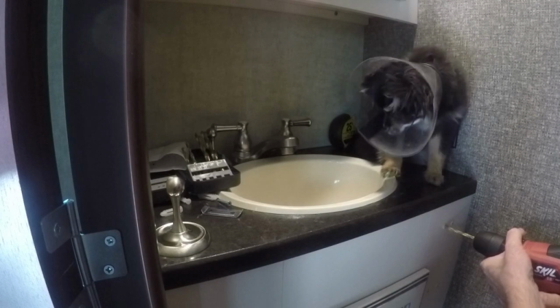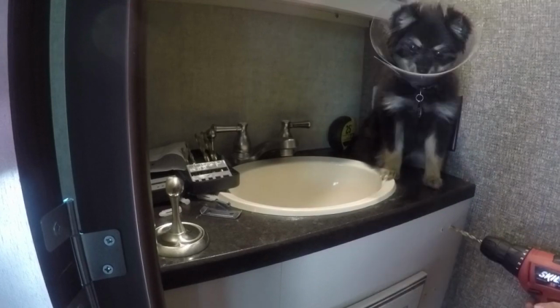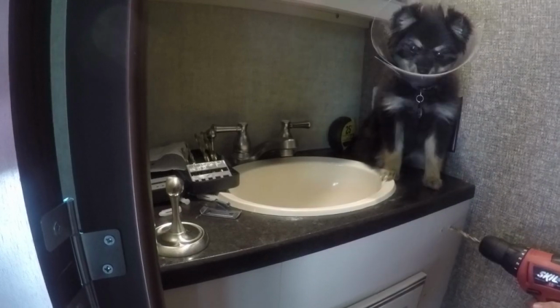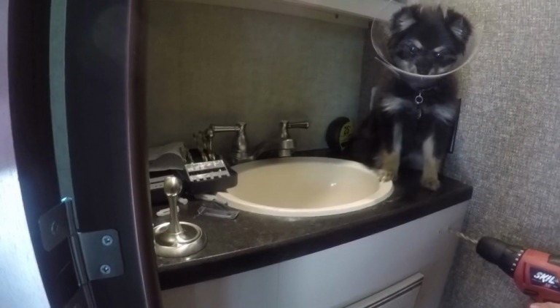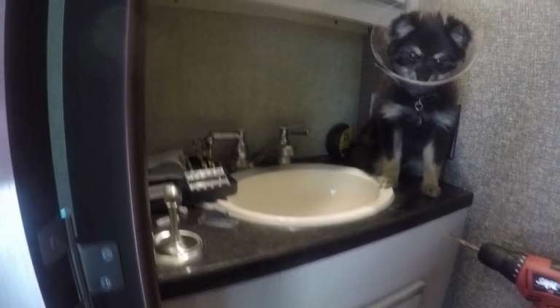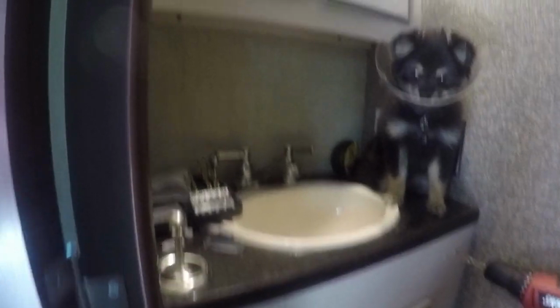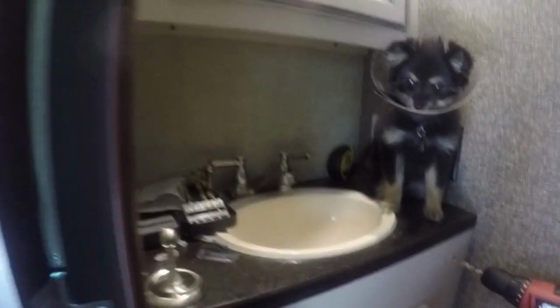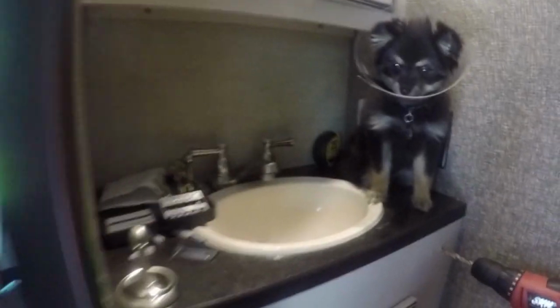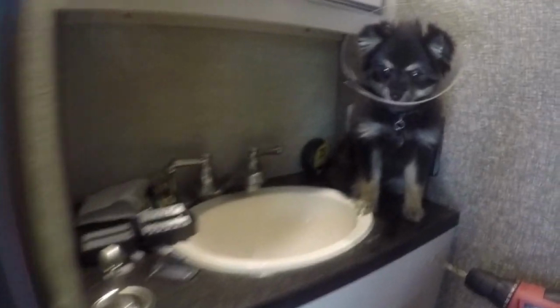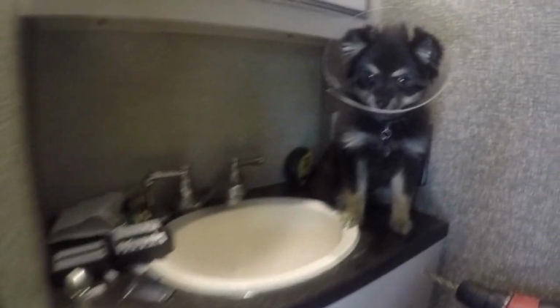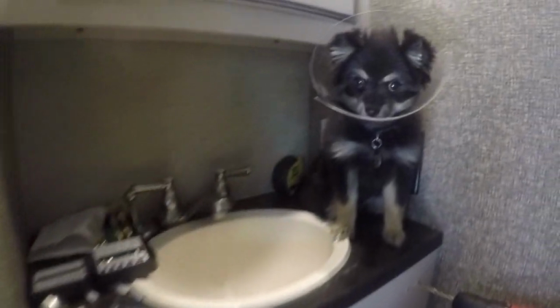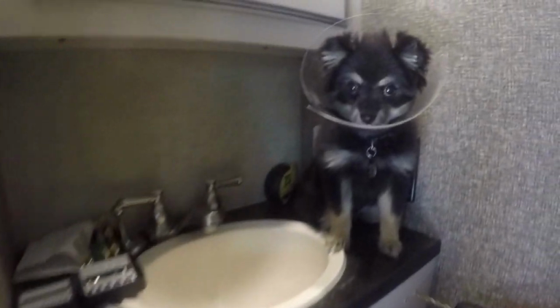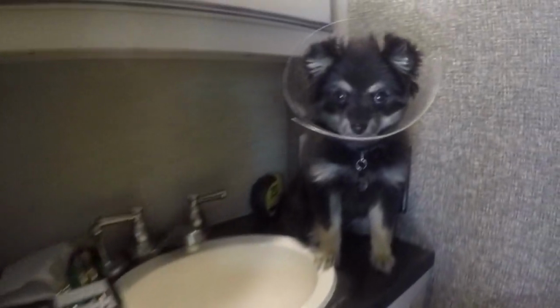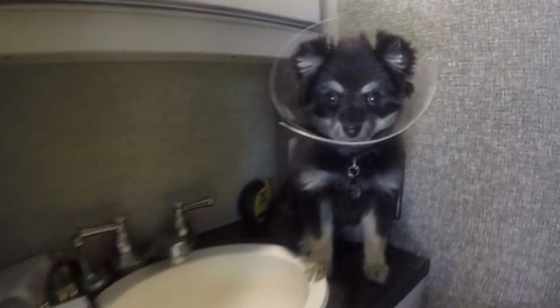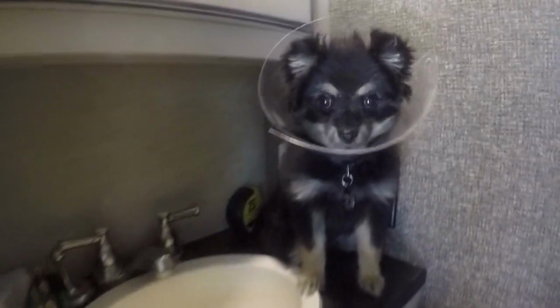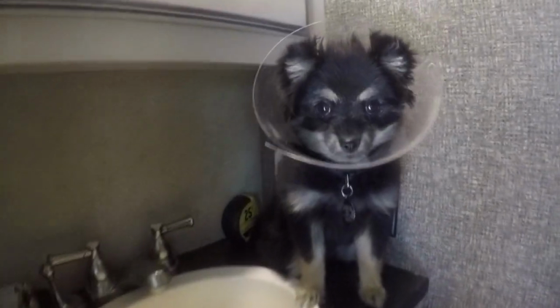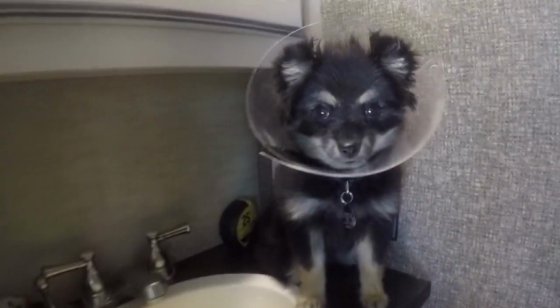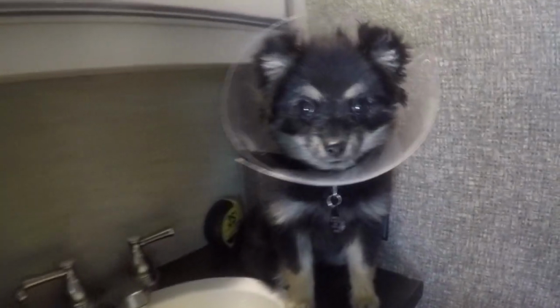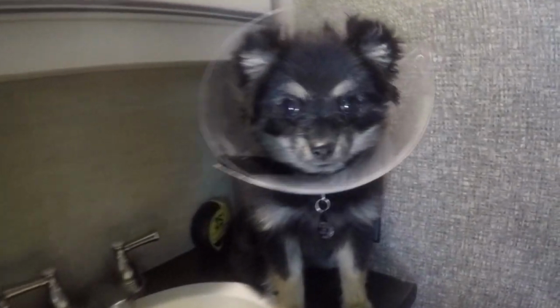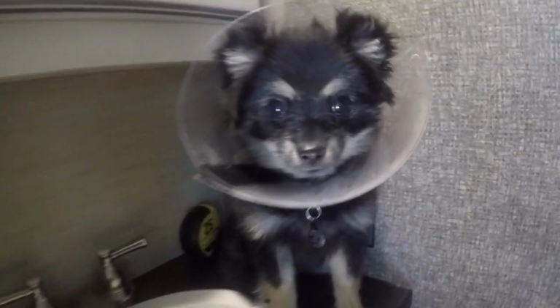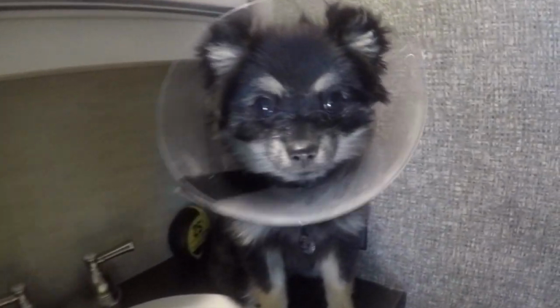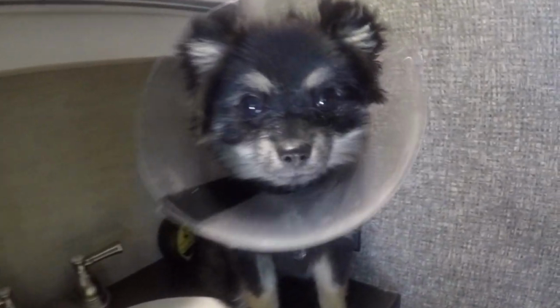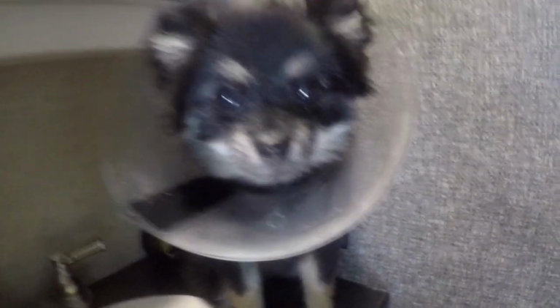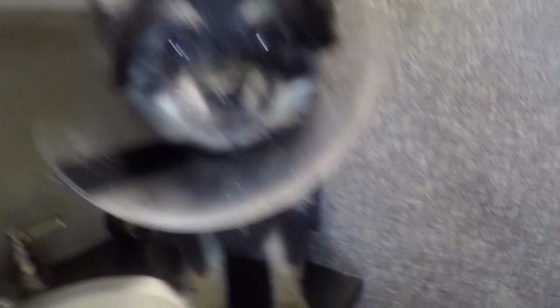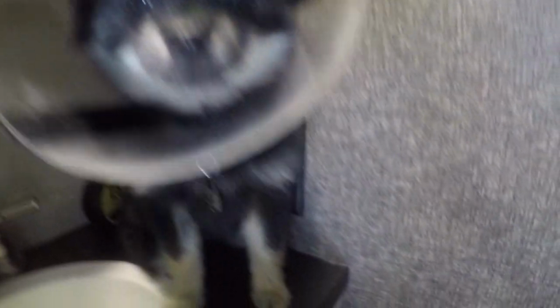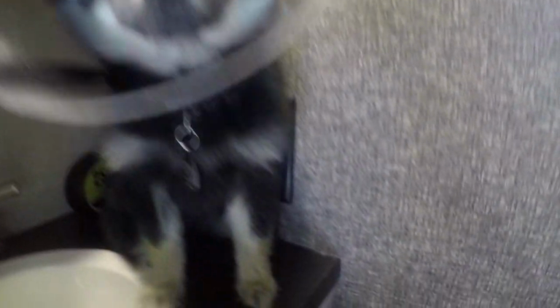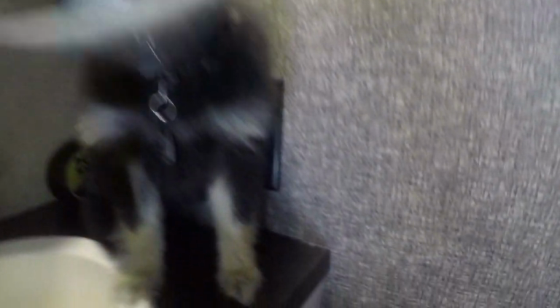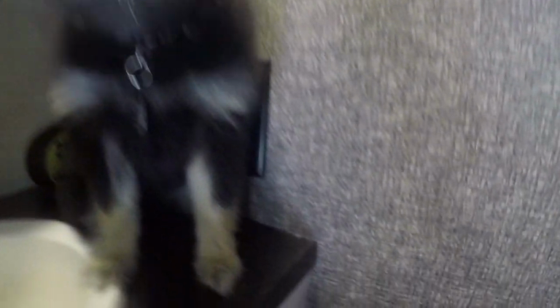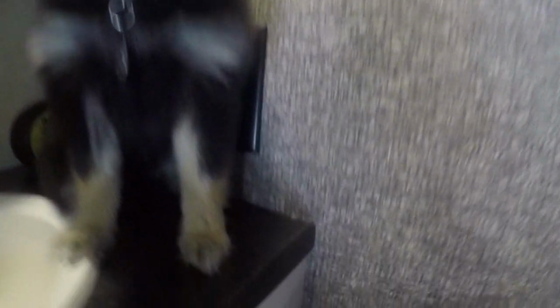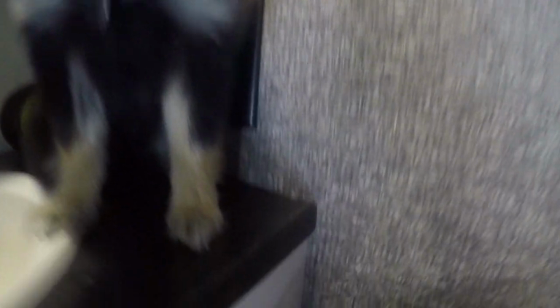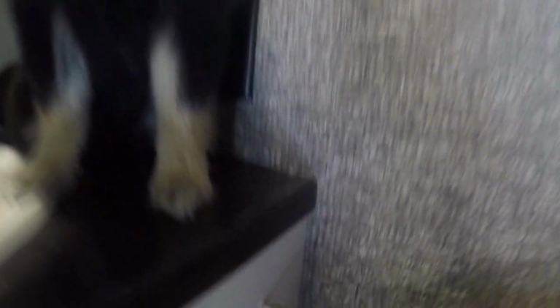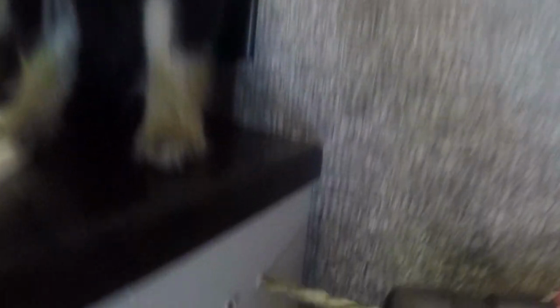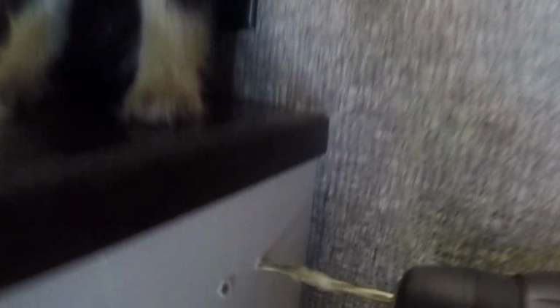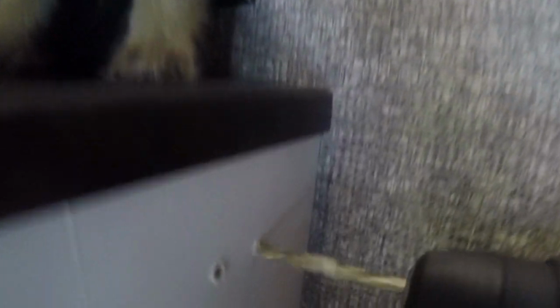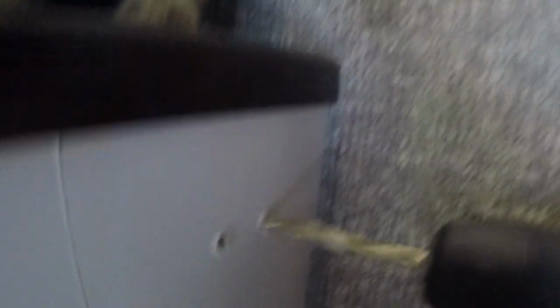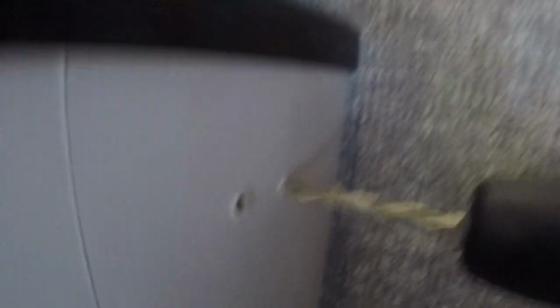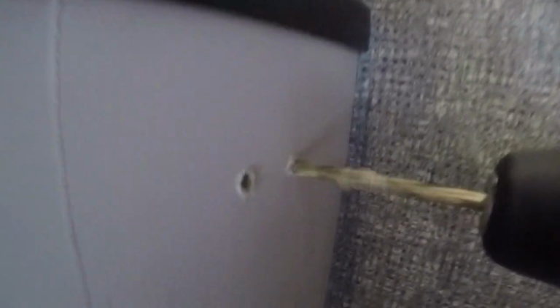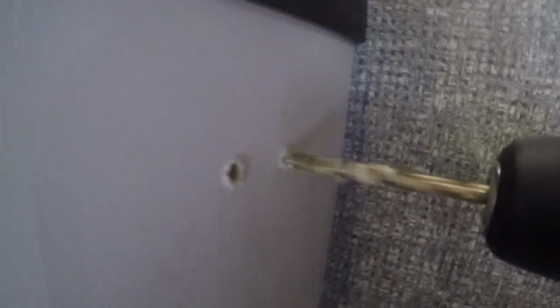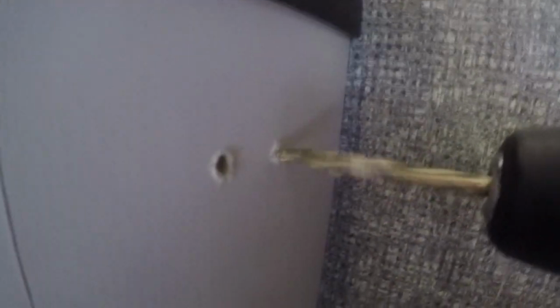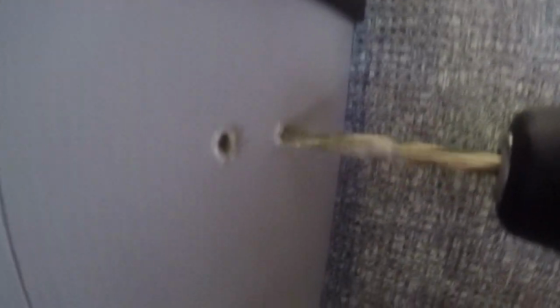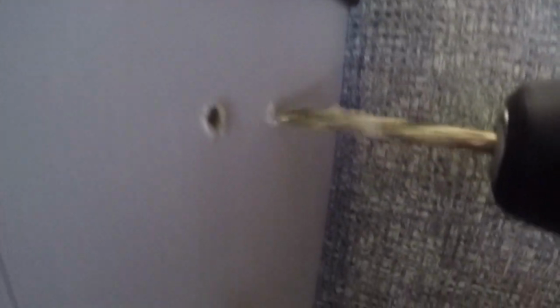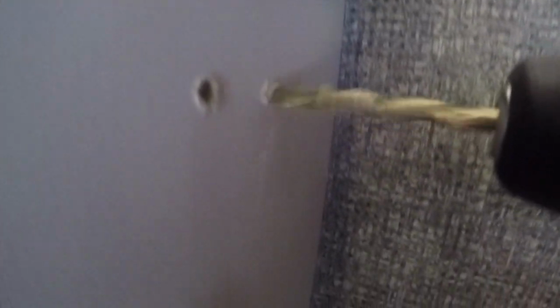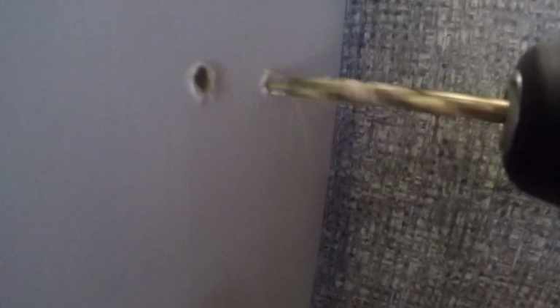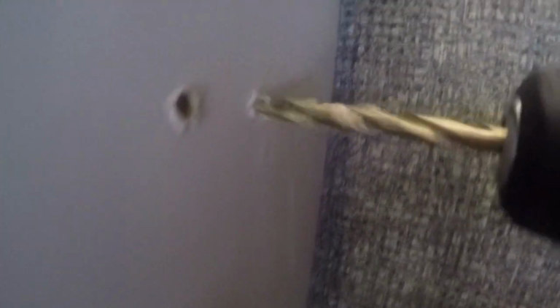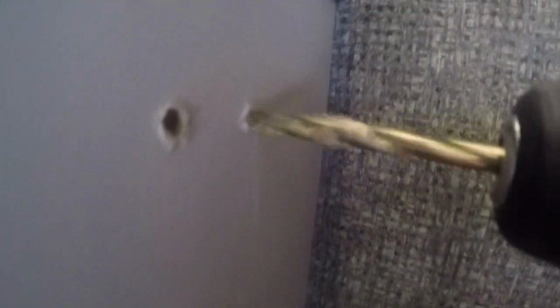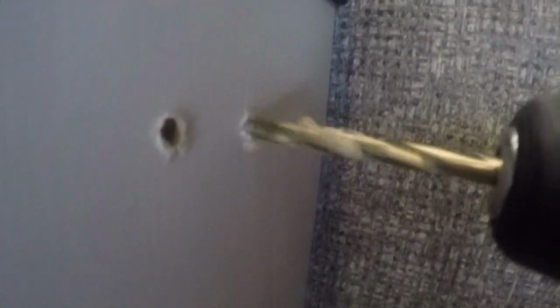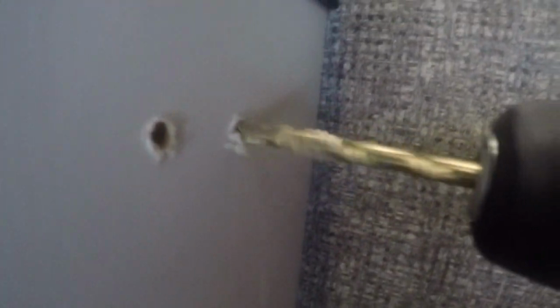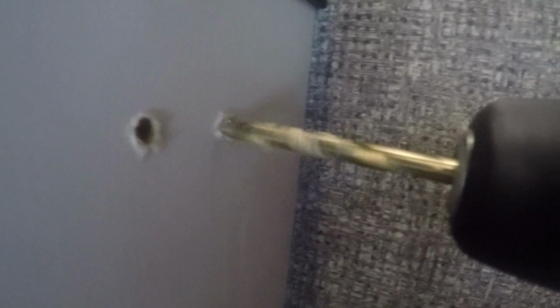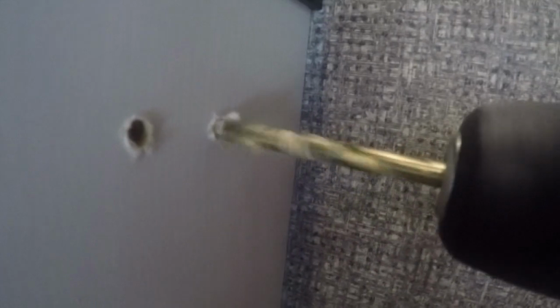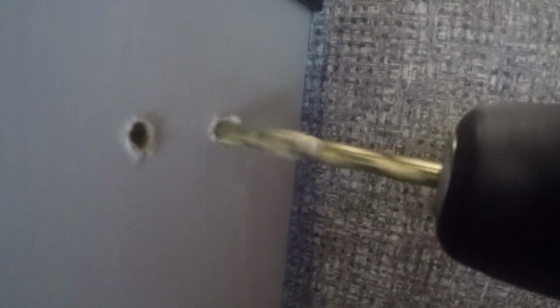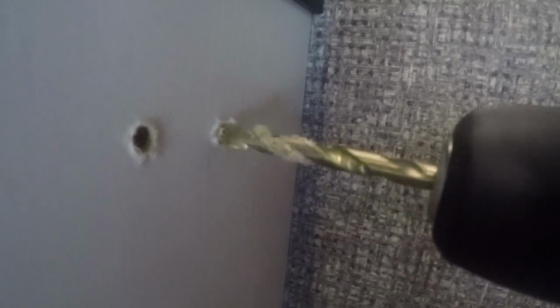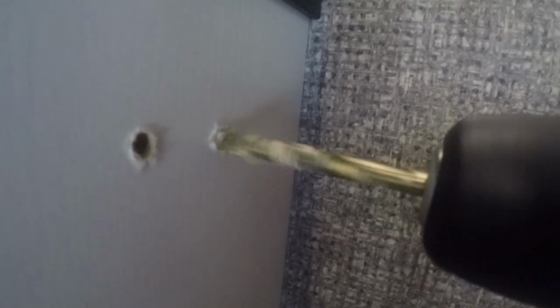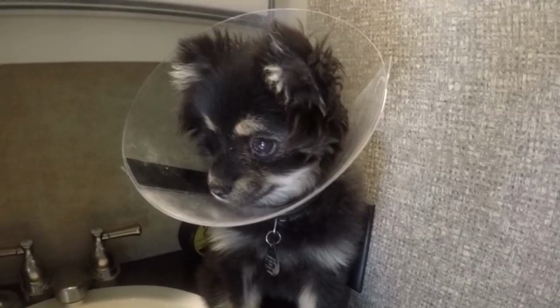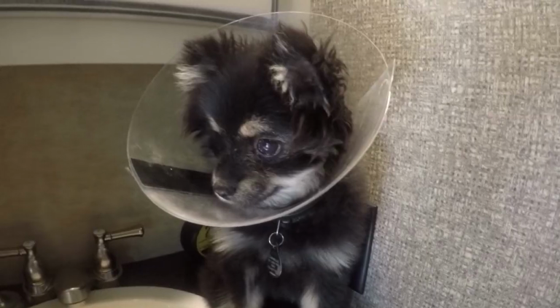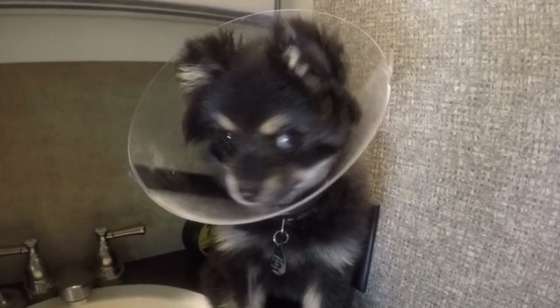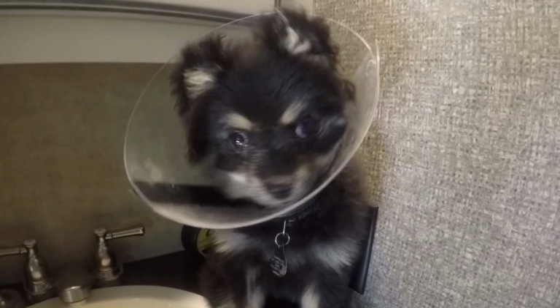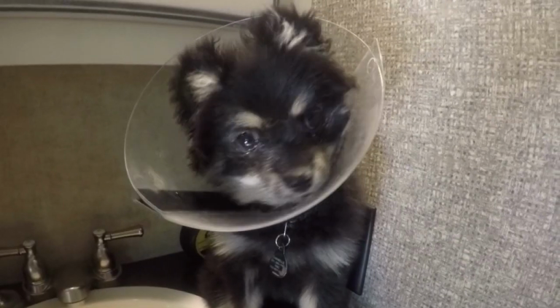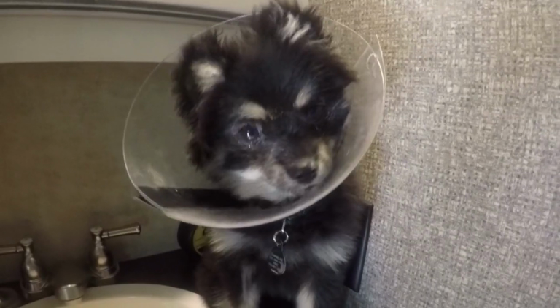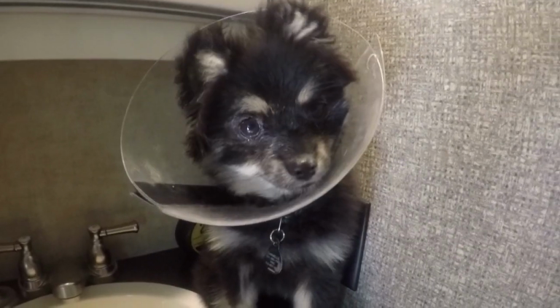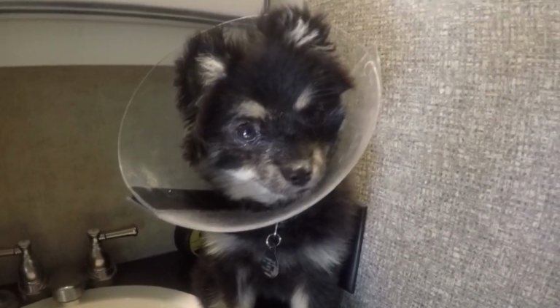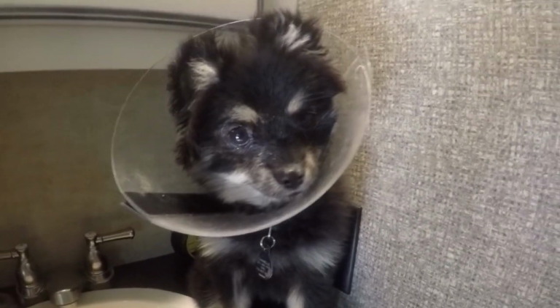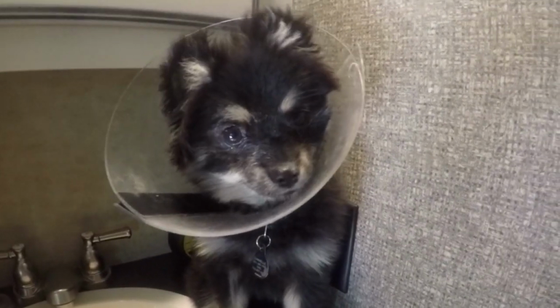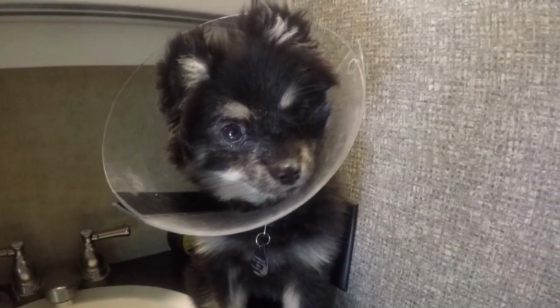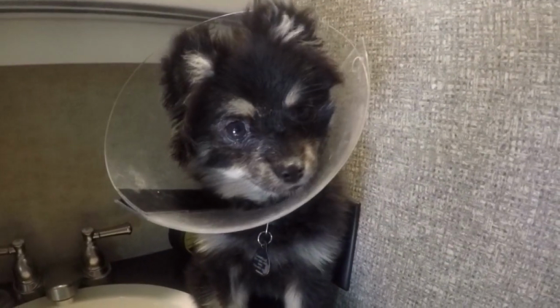Make sure you've got proper supervision. Dogs work really good — they don't criticize you when you do something wrong.